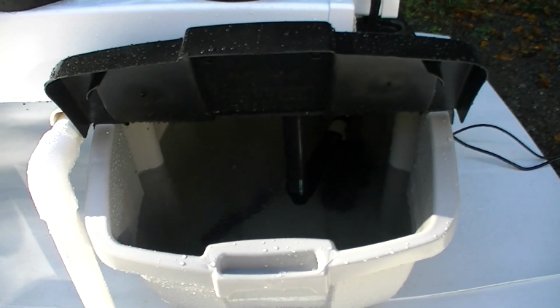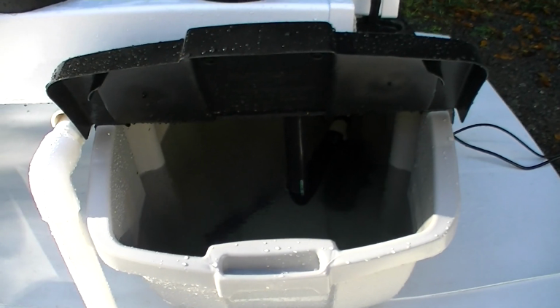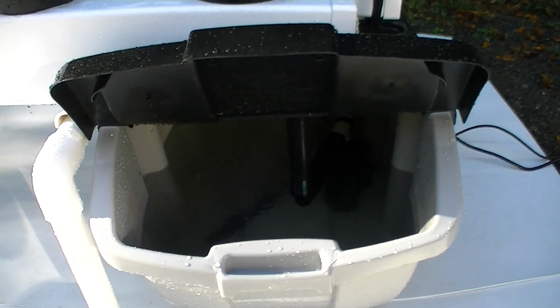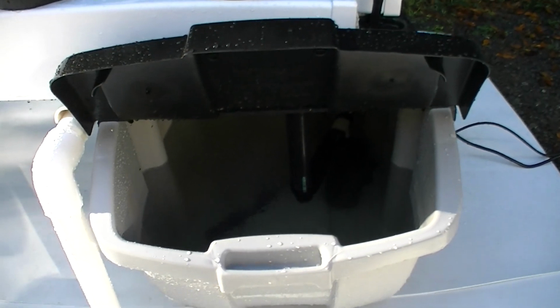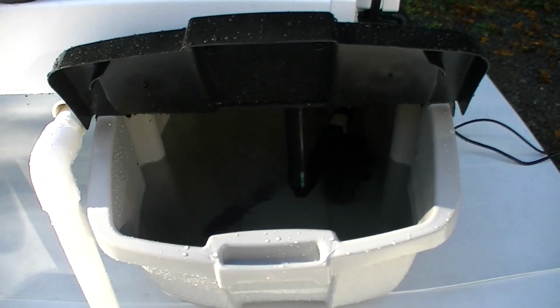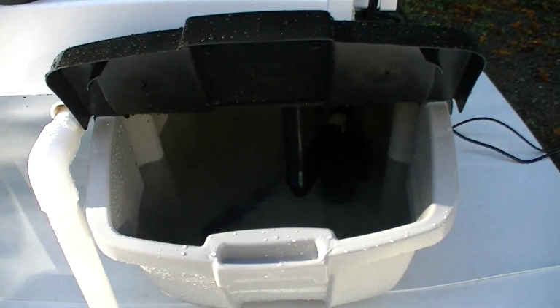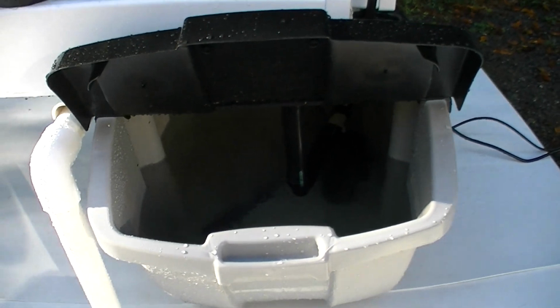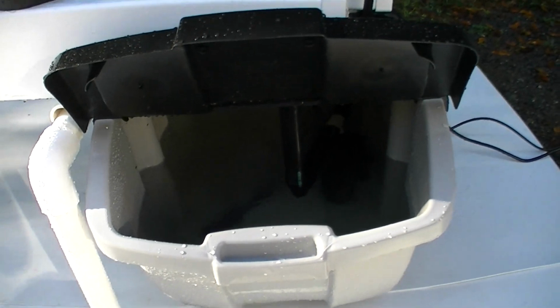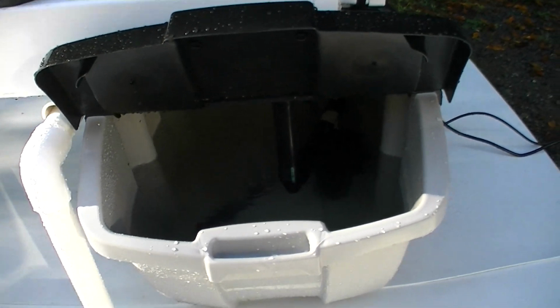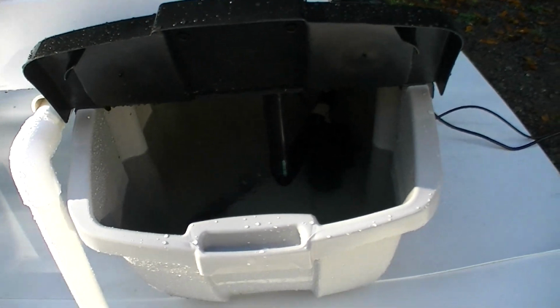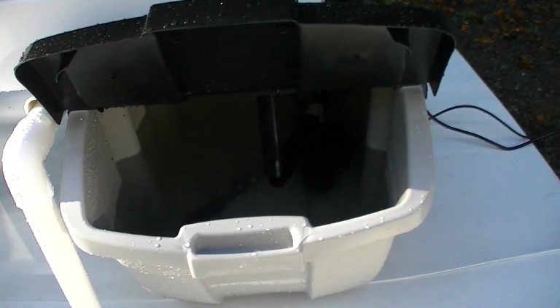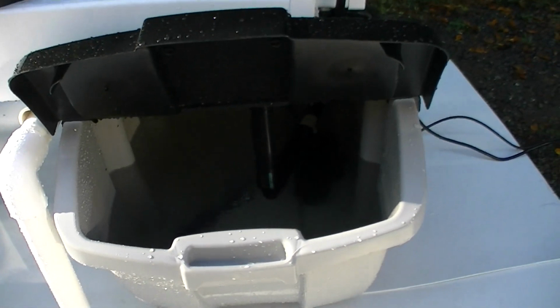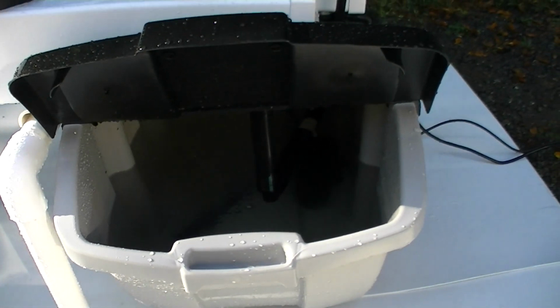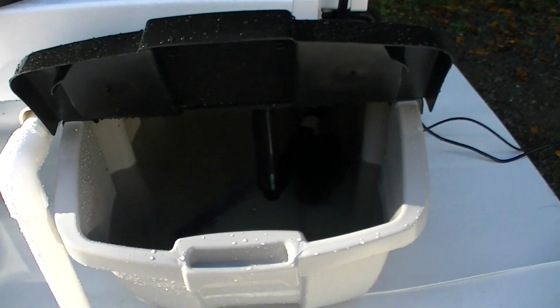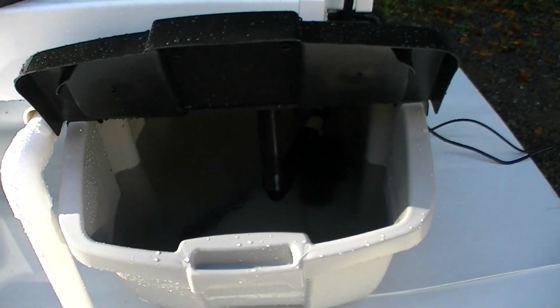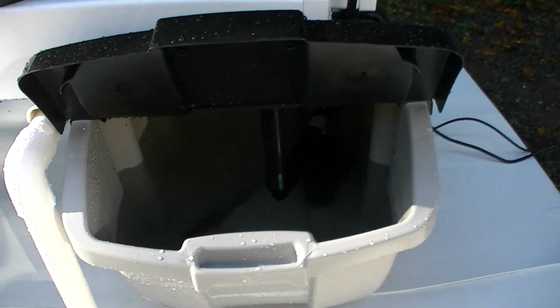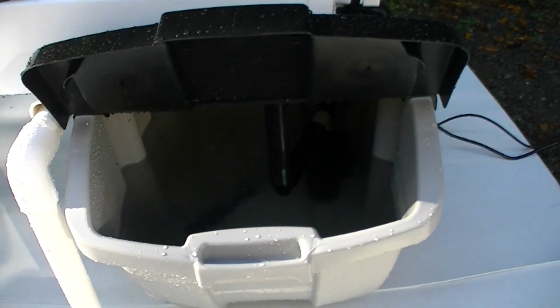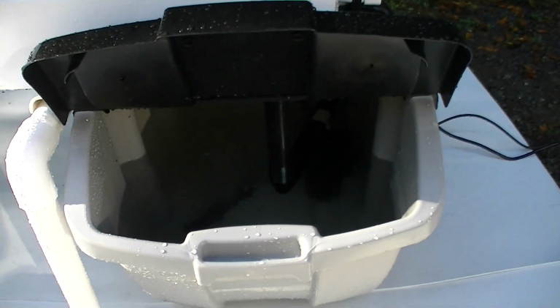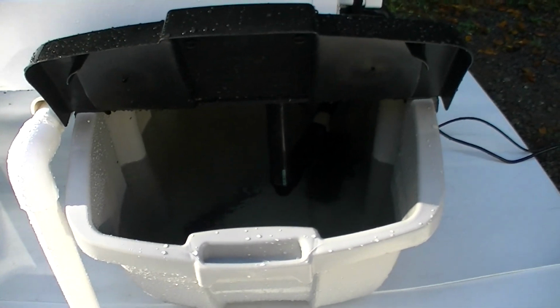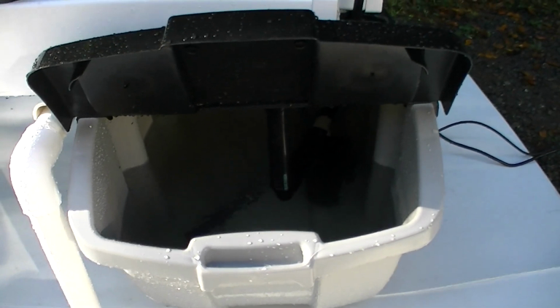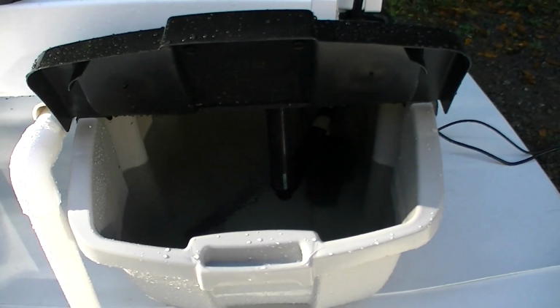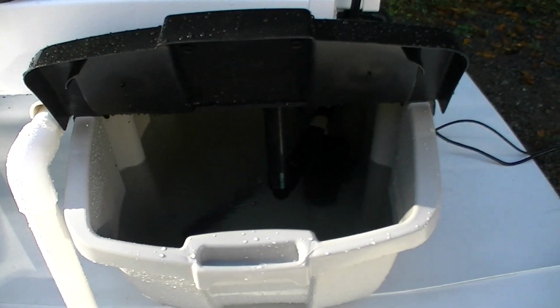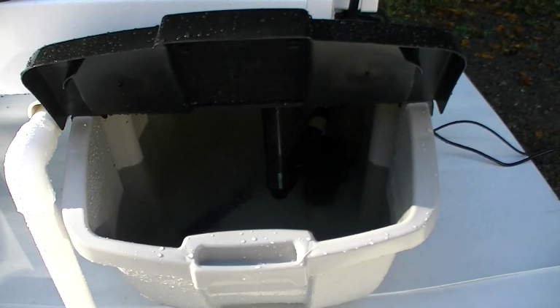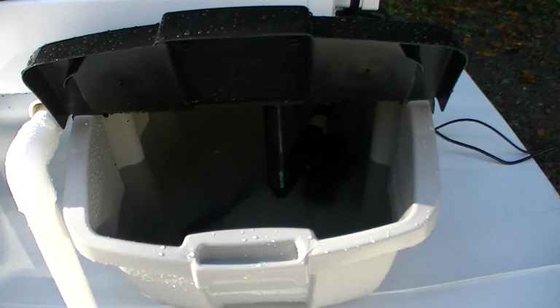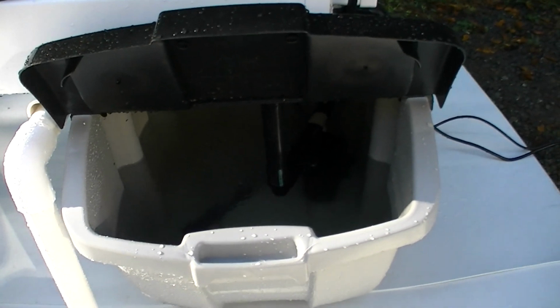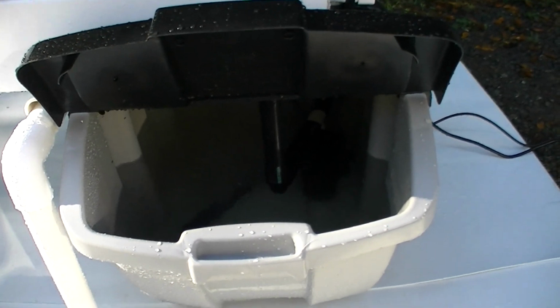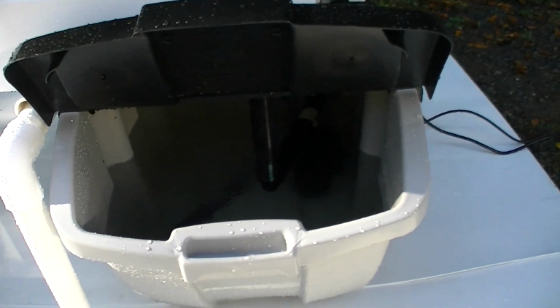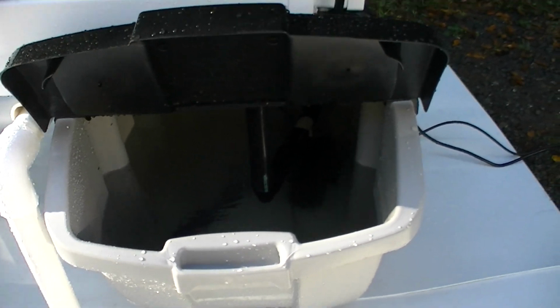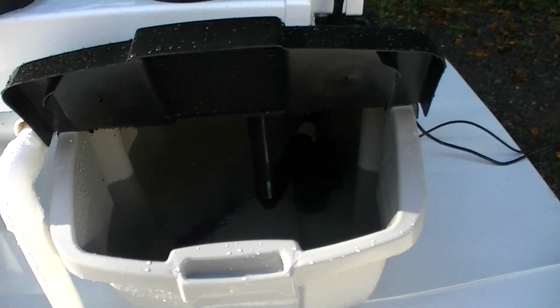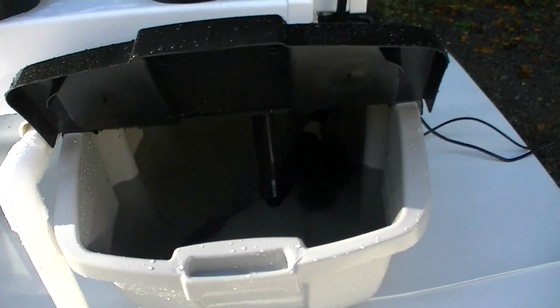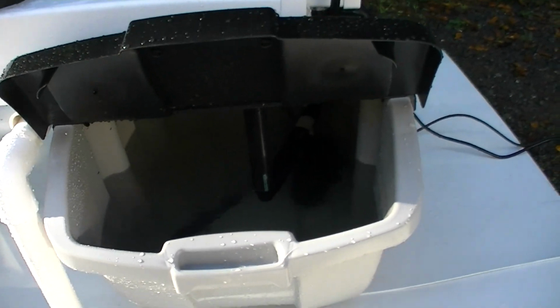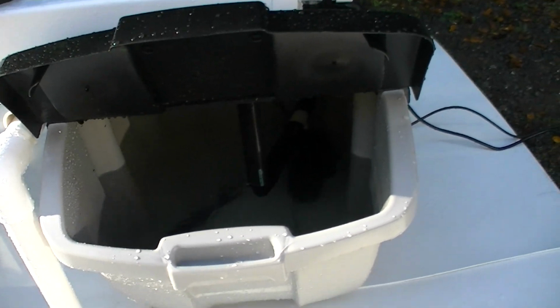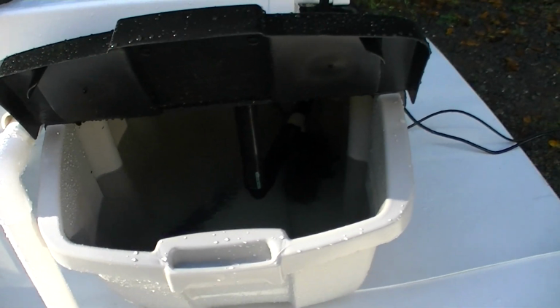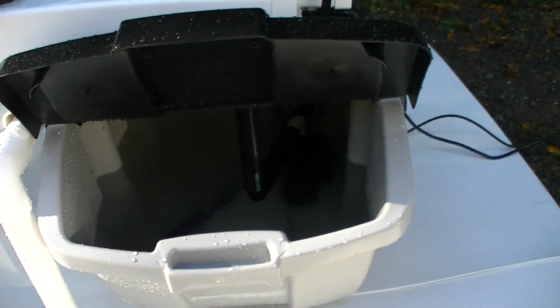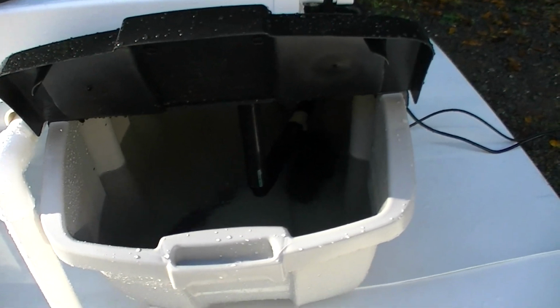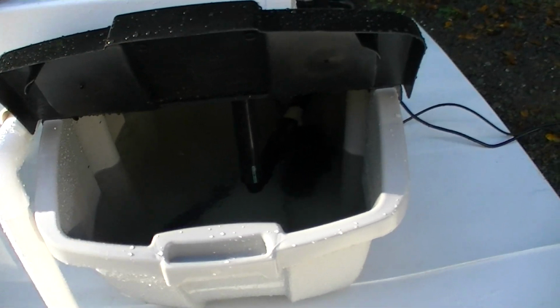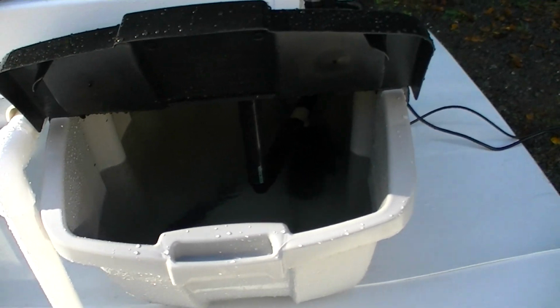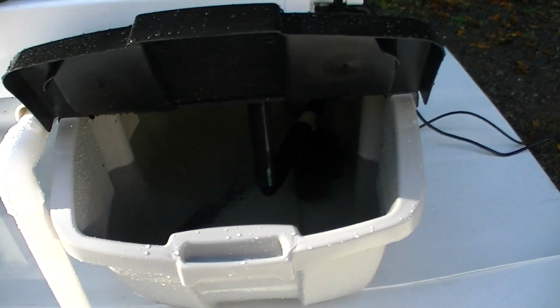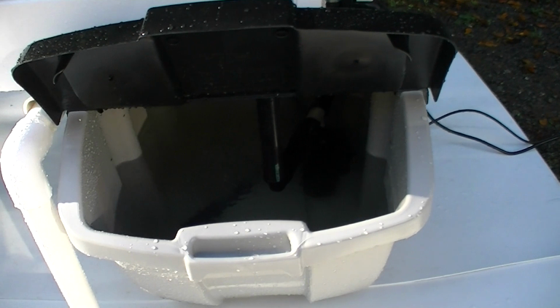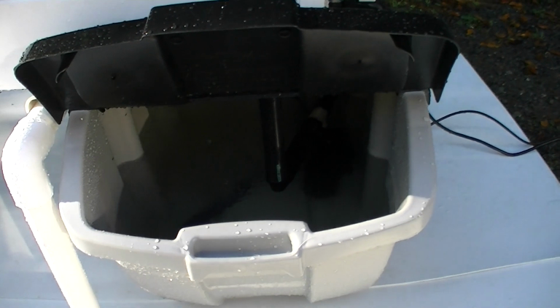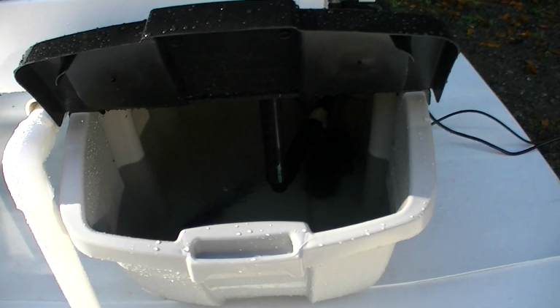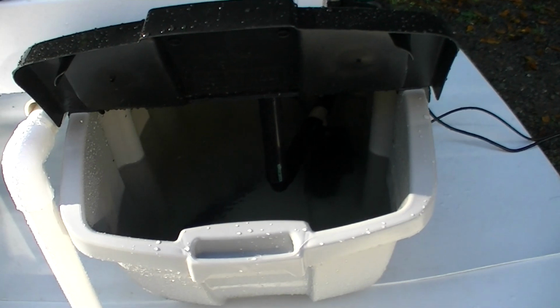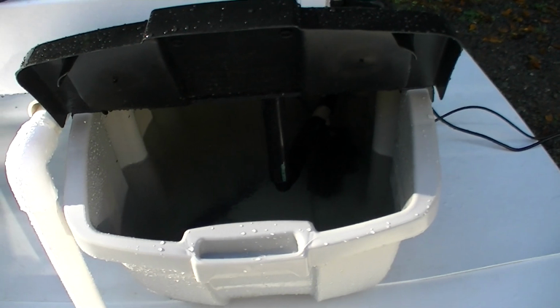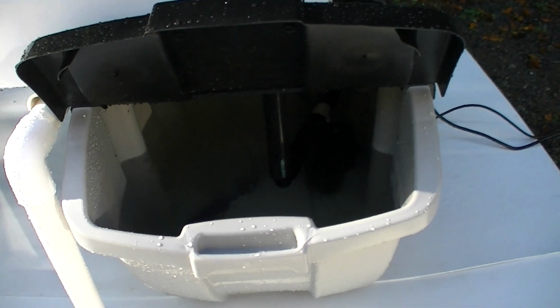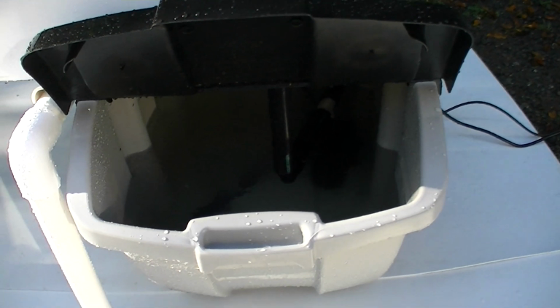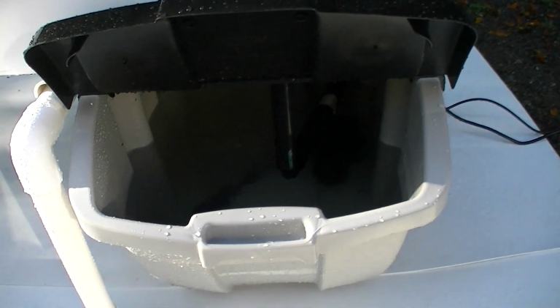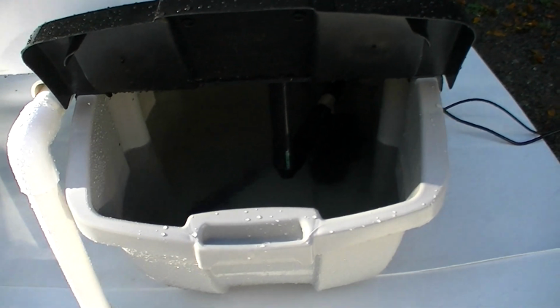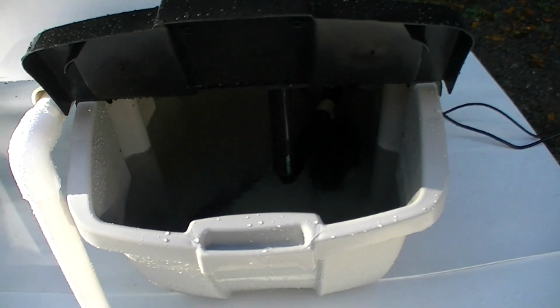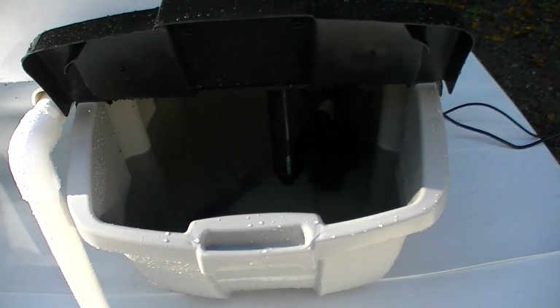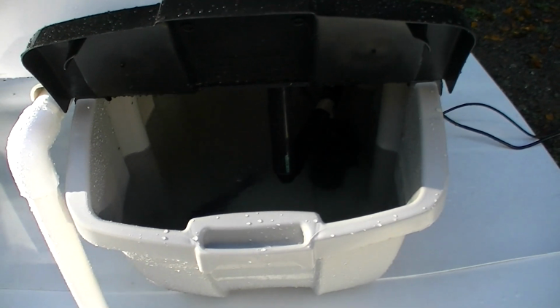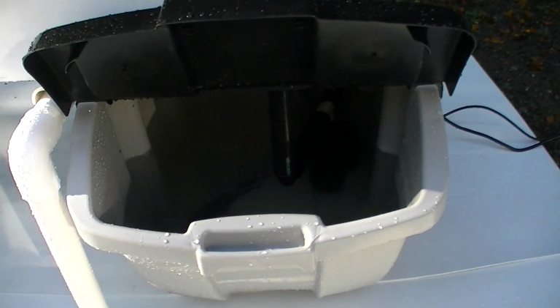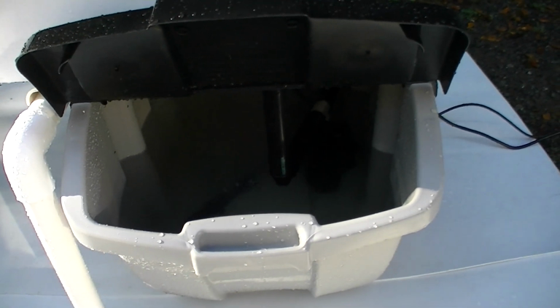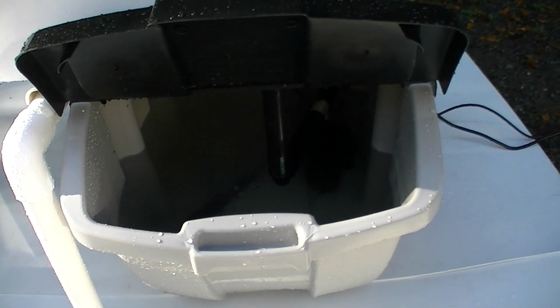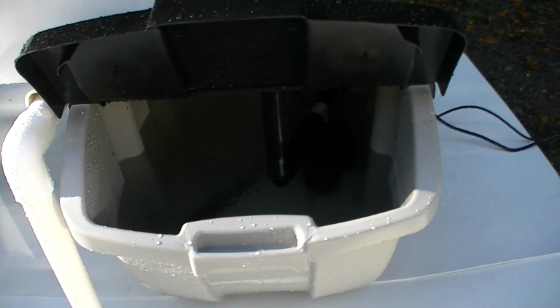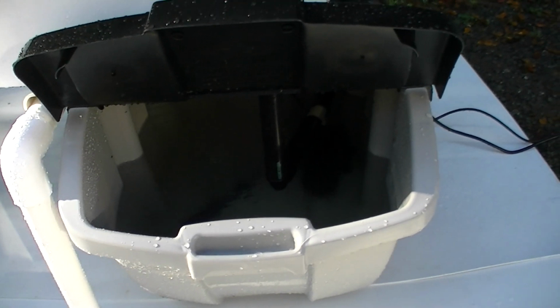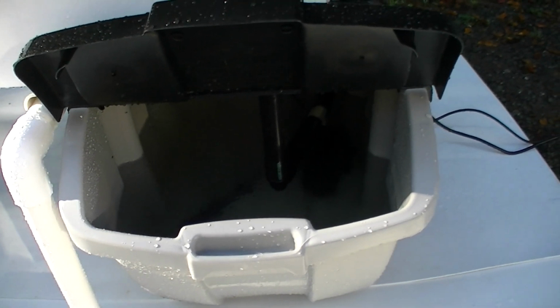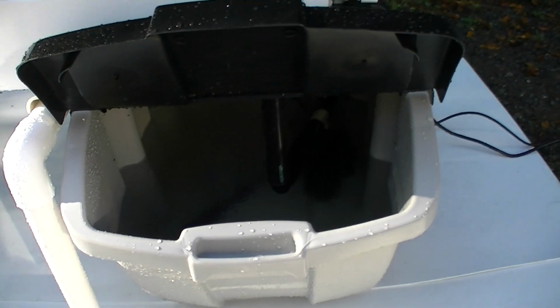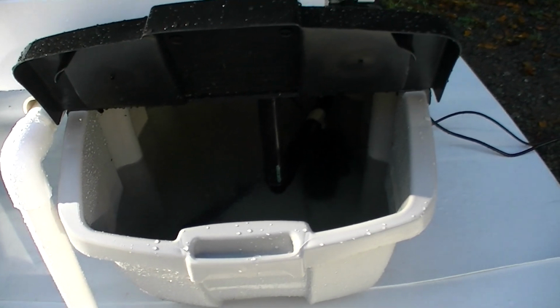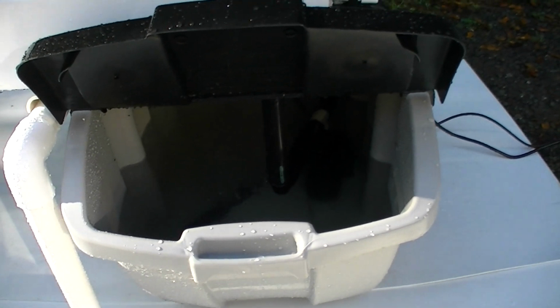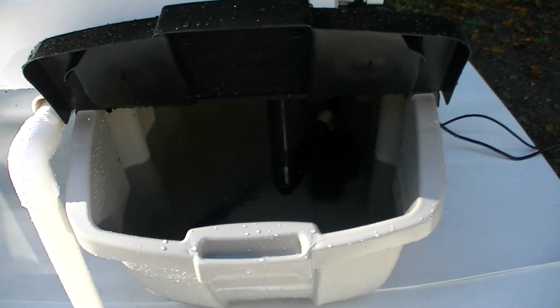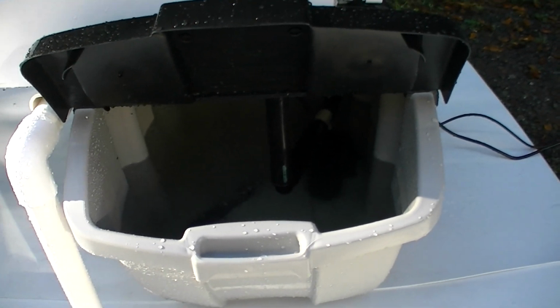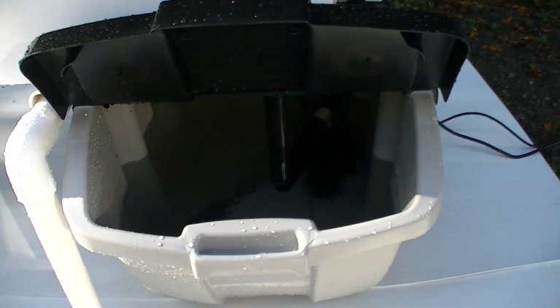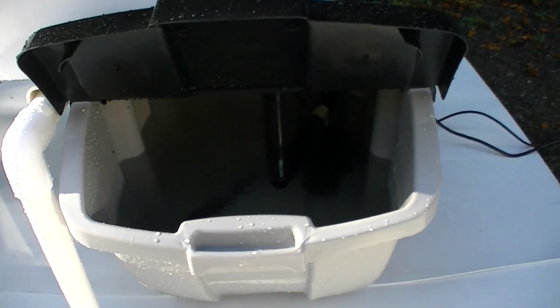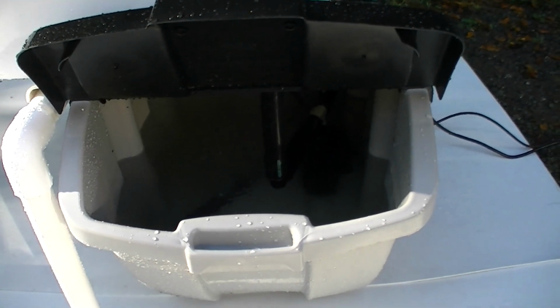This is a close-up of the reservoir. It's 18 gallons, and the actual water level is about 14 to 15 gallons.